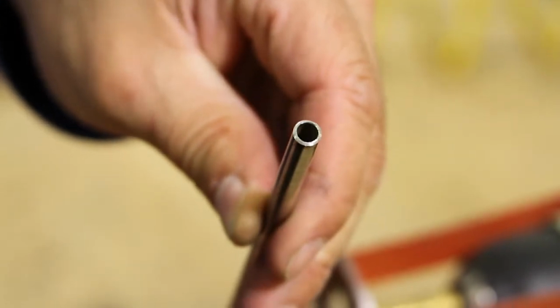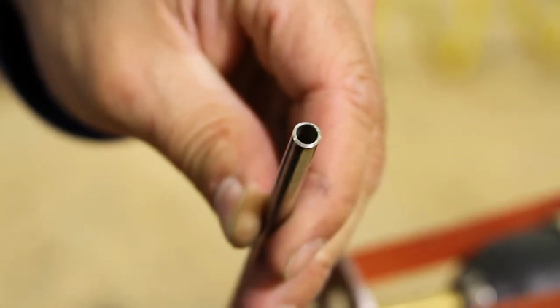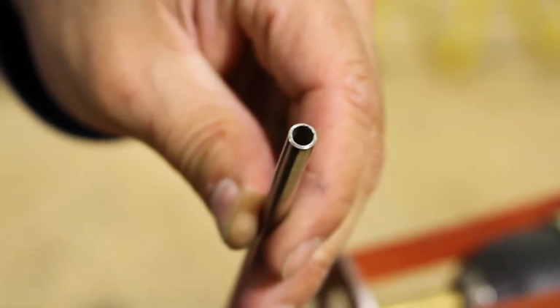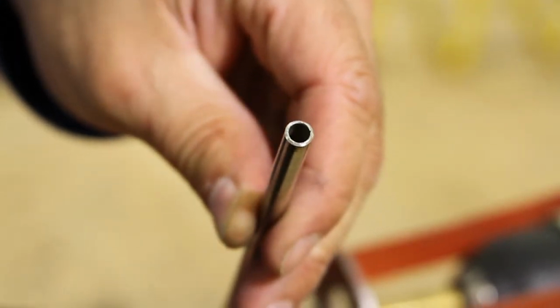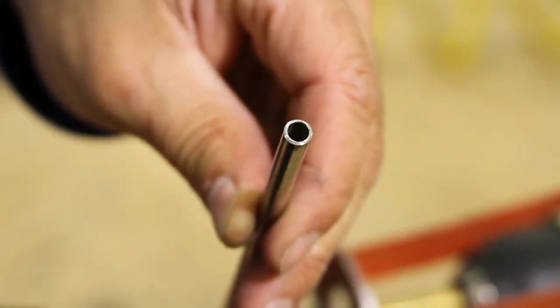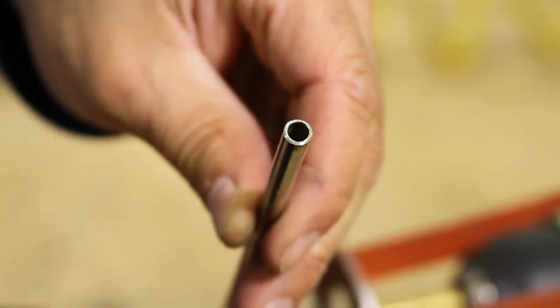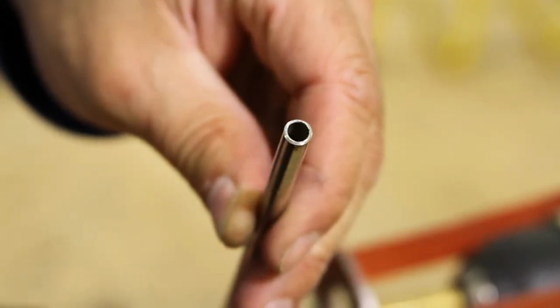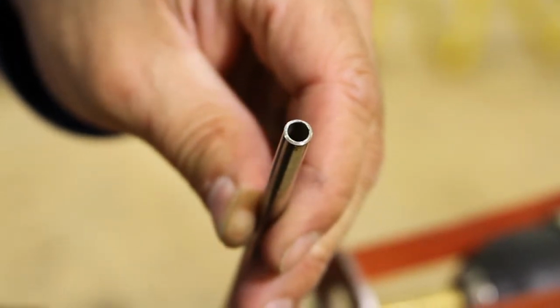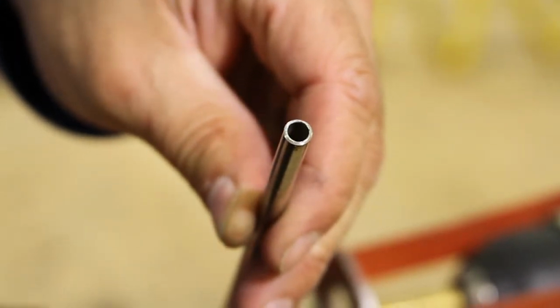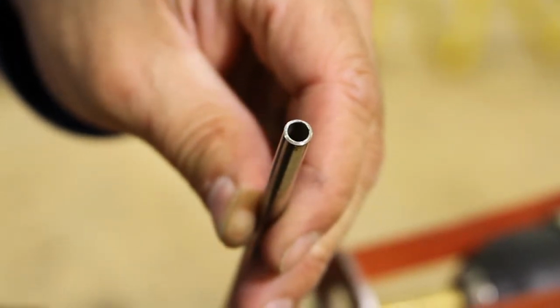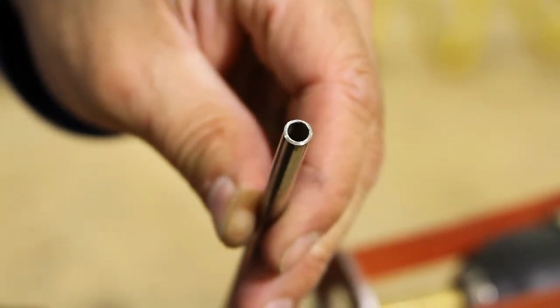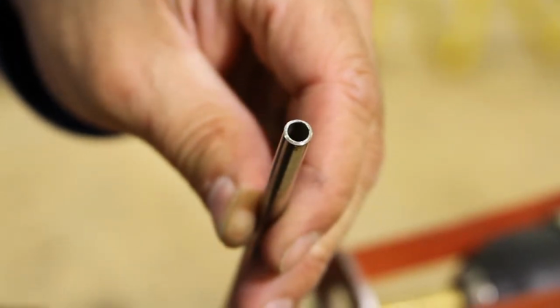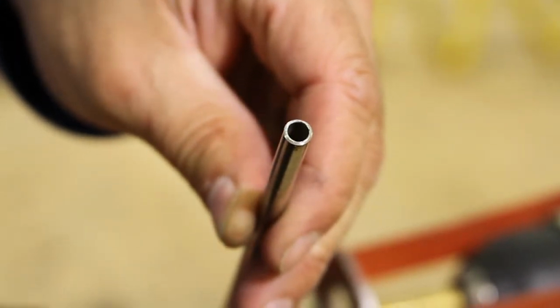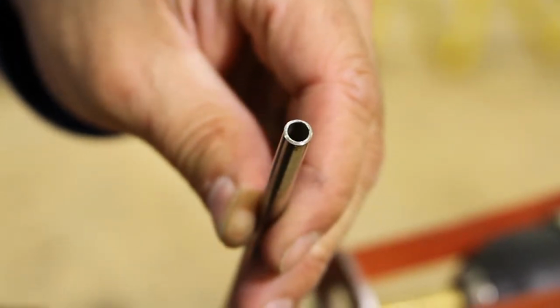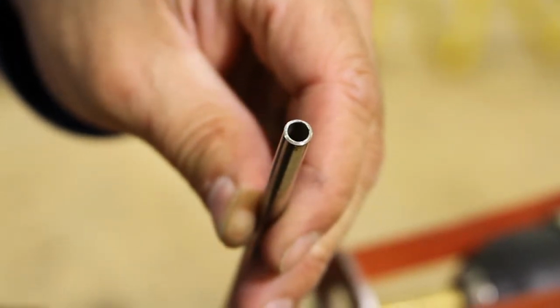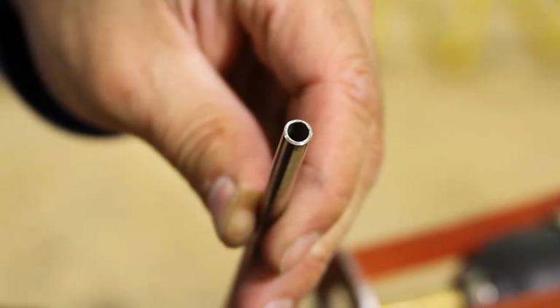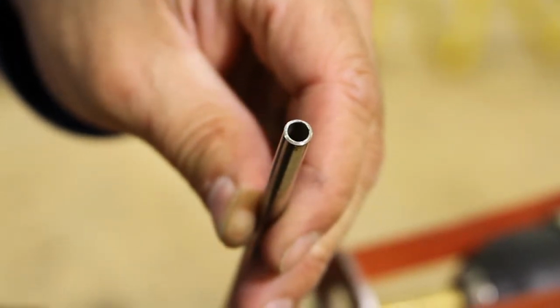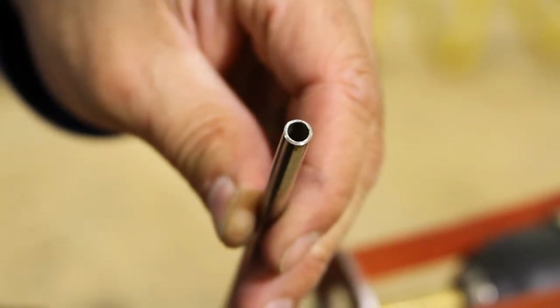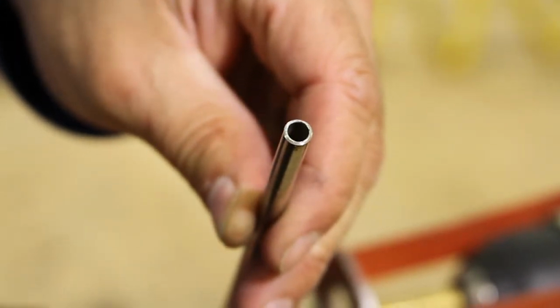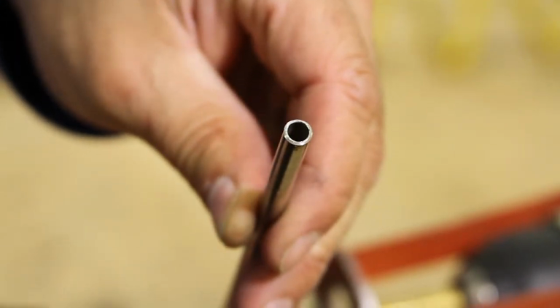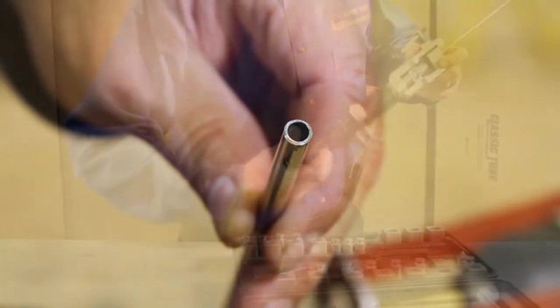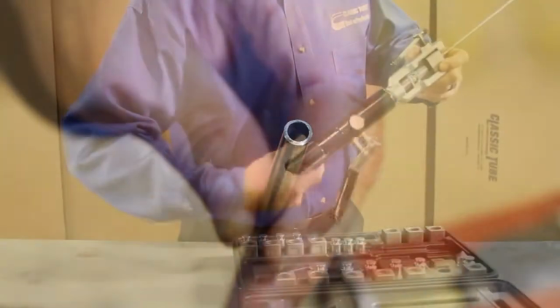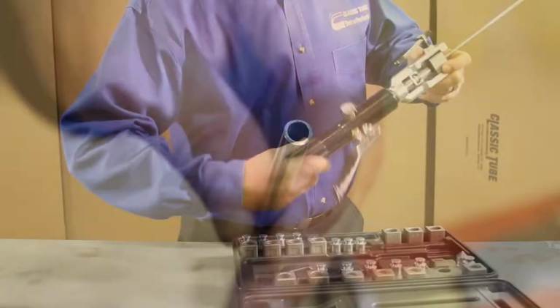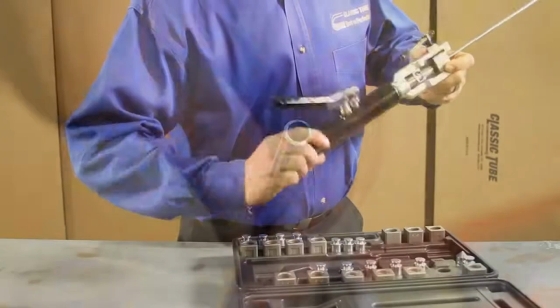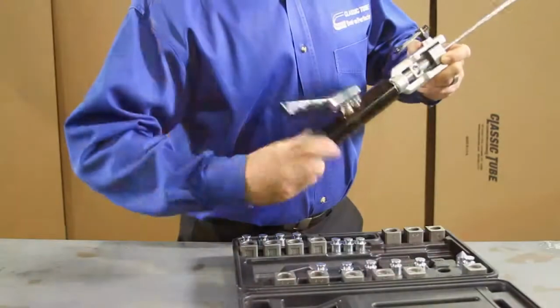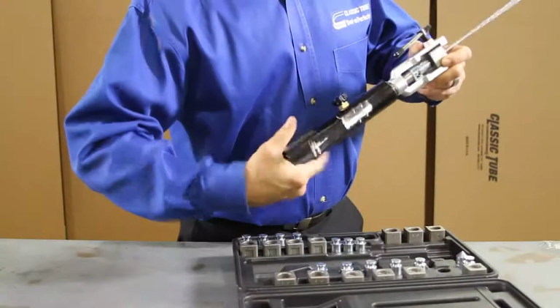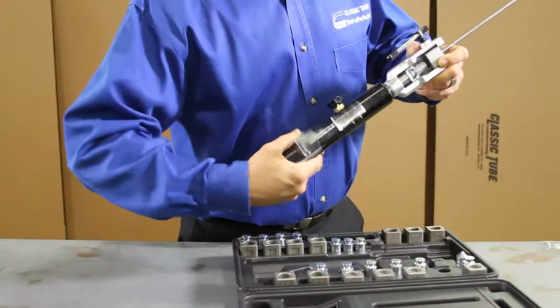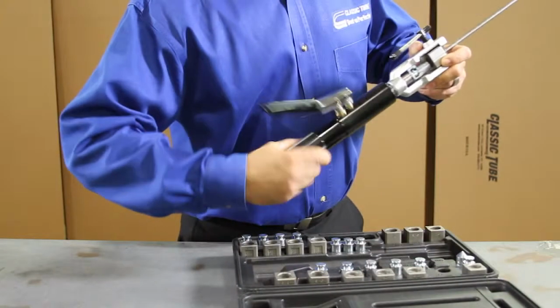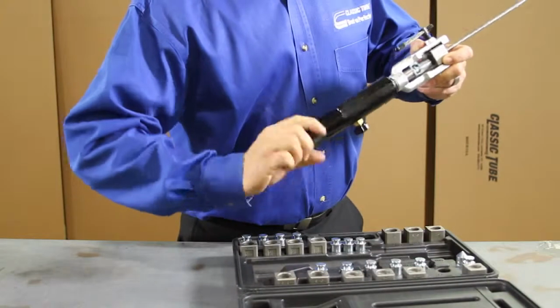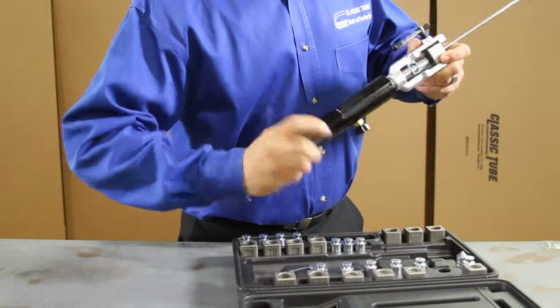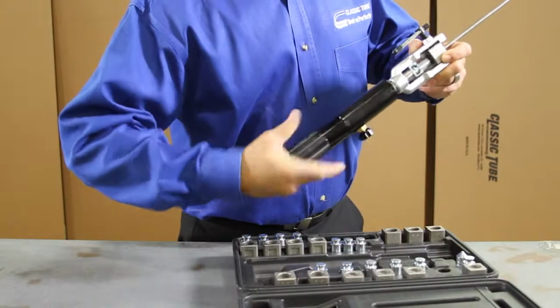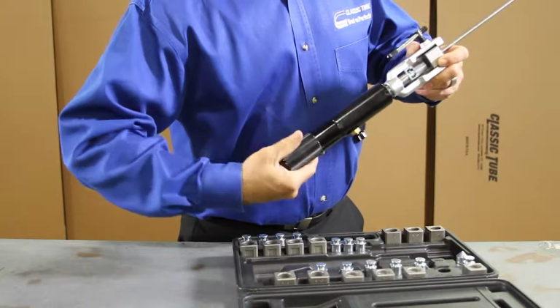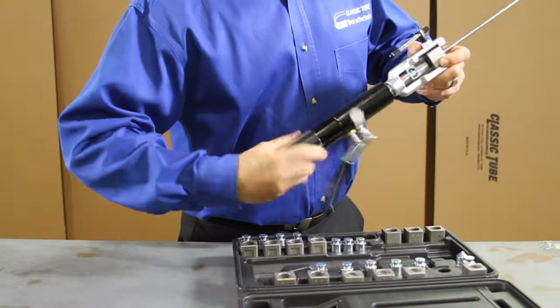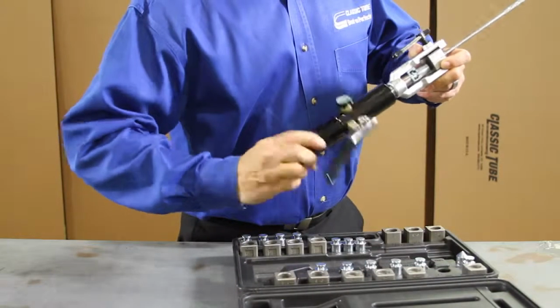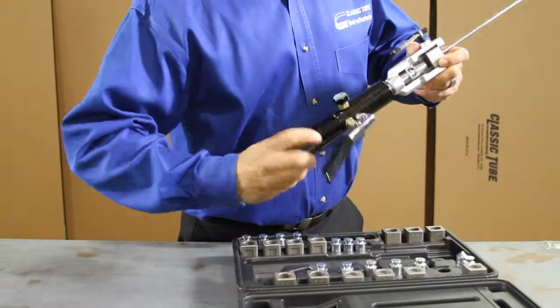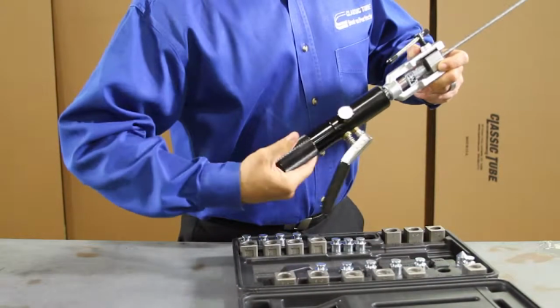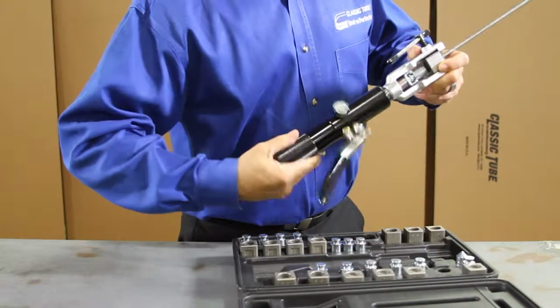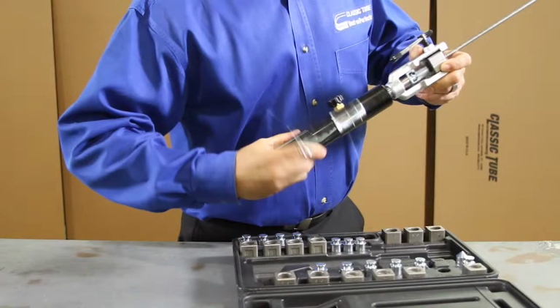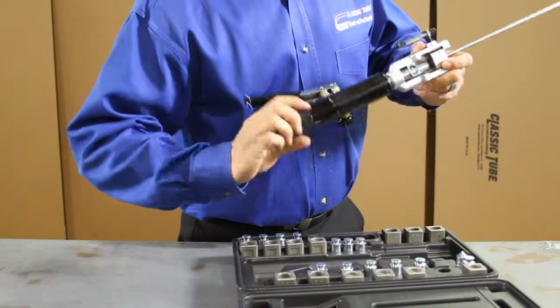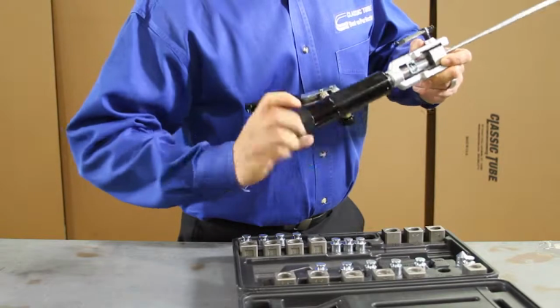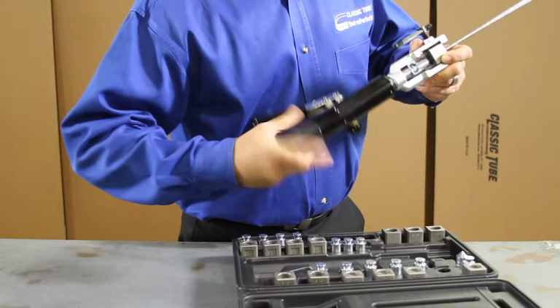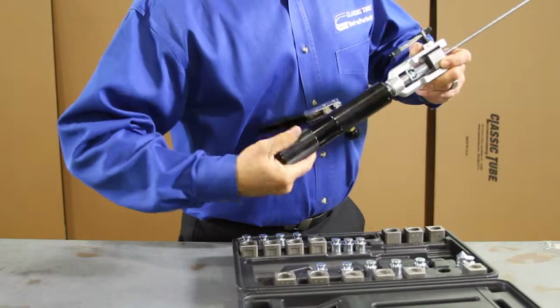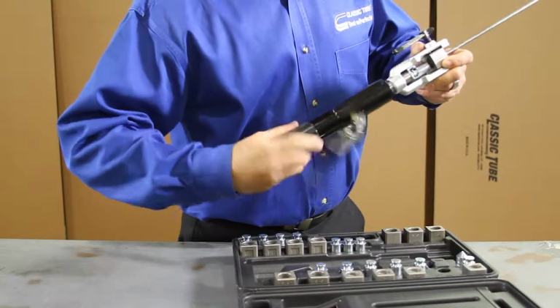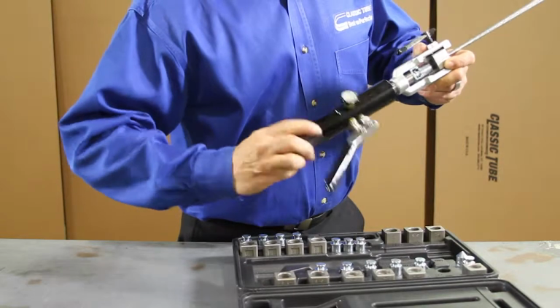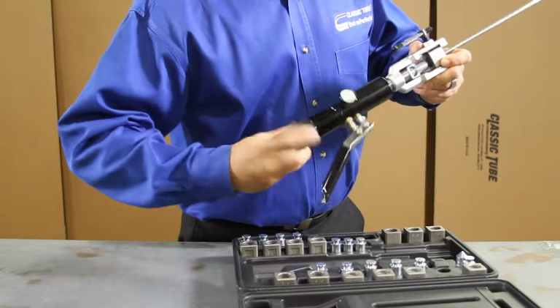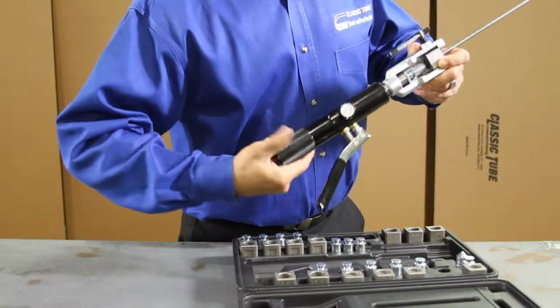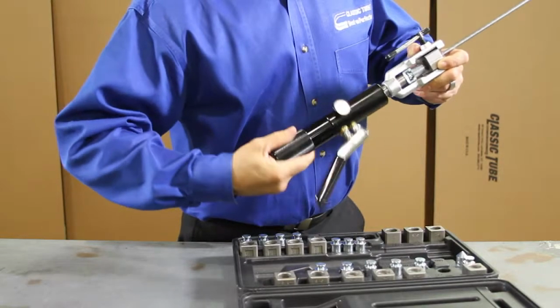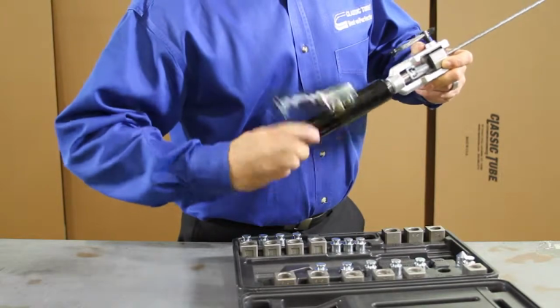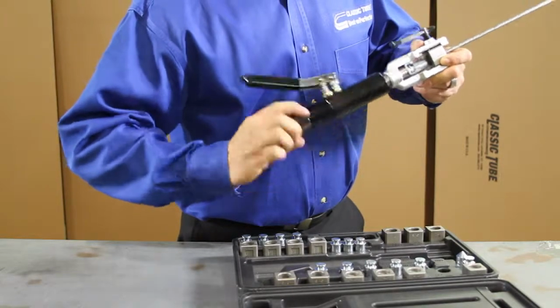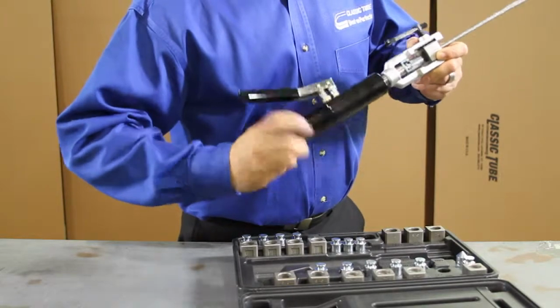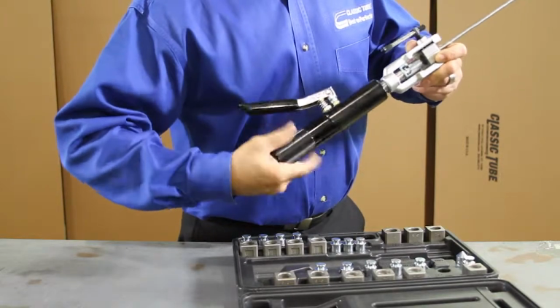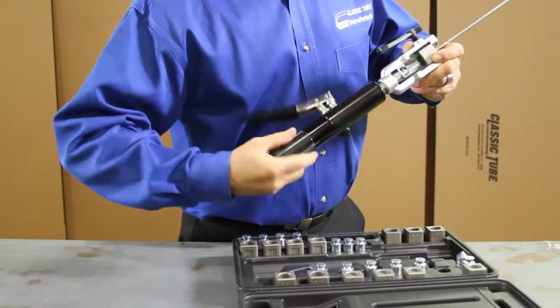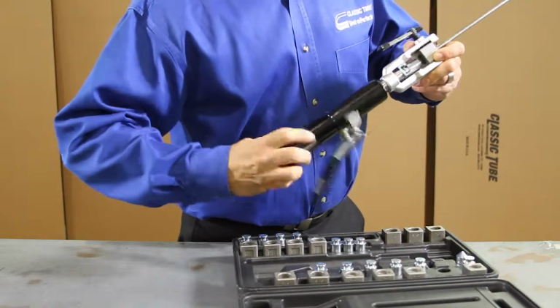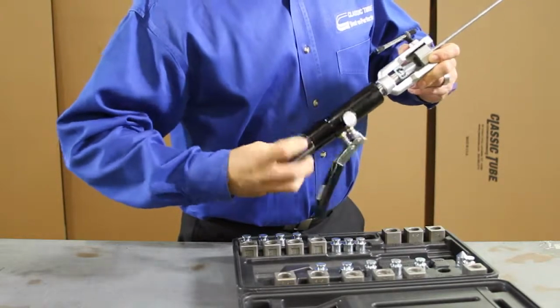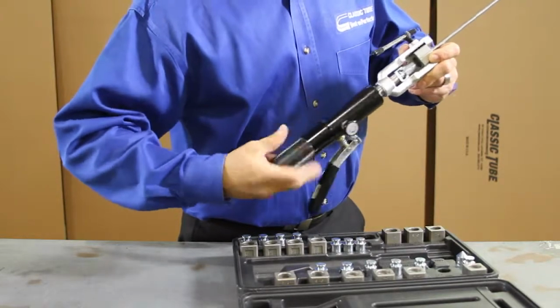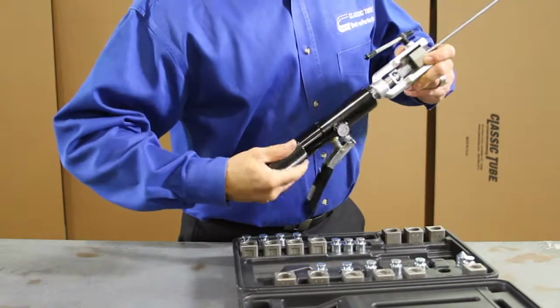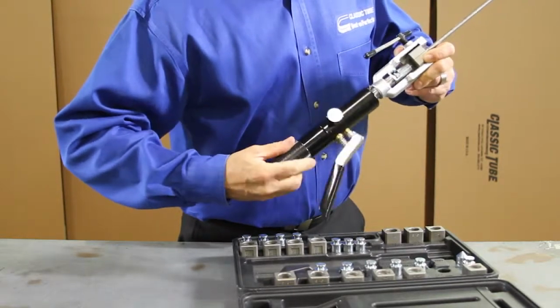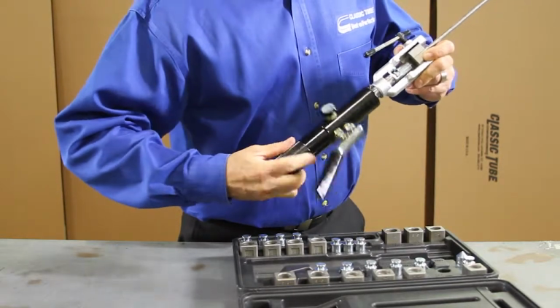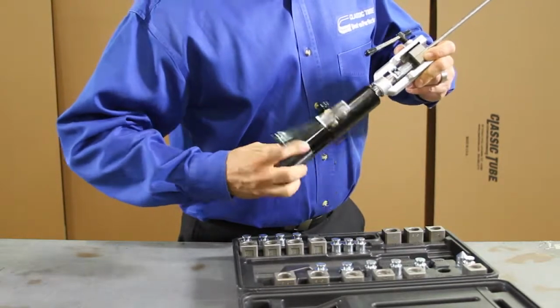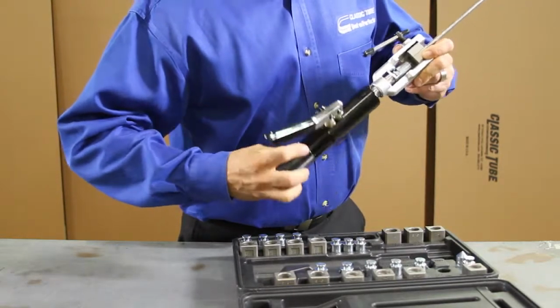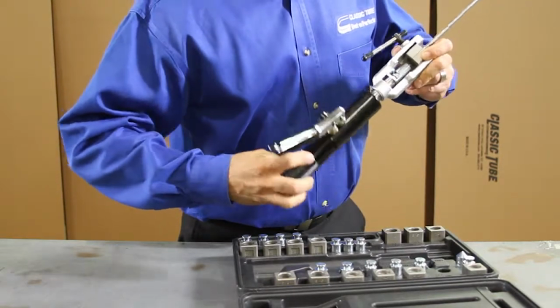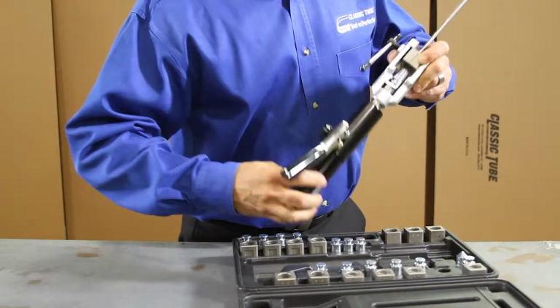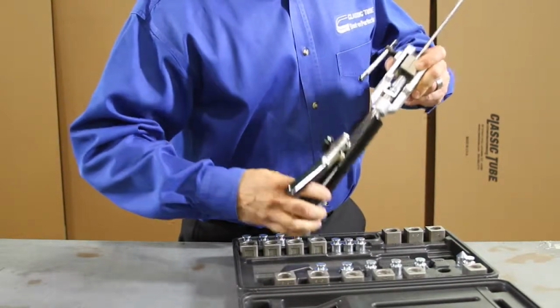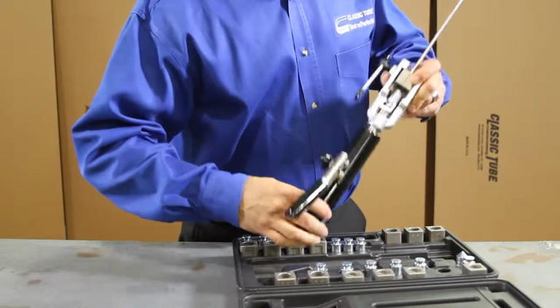Now you are ready to flare. Watch our tech stop video using the Classic Tube hydraulic flaring tool set.